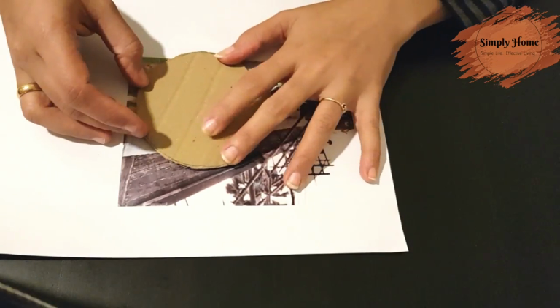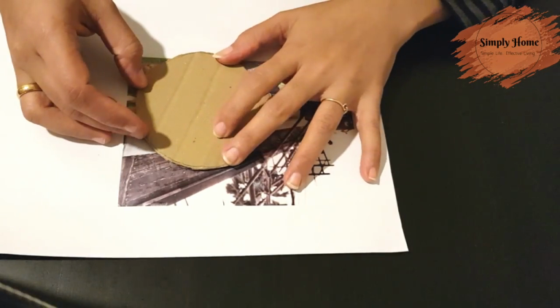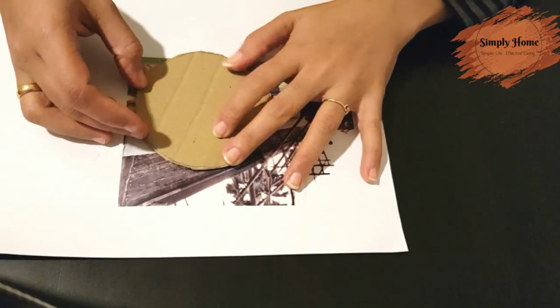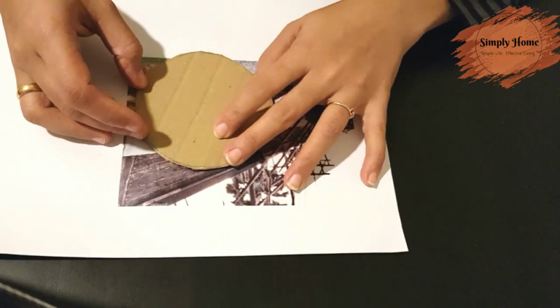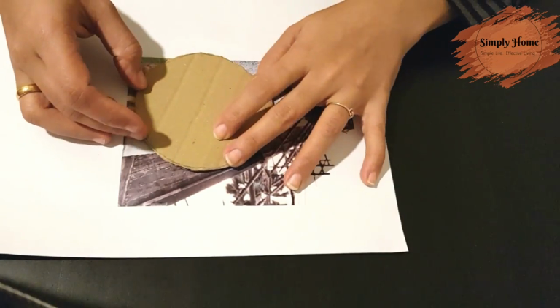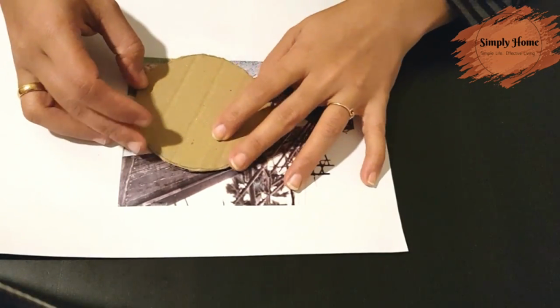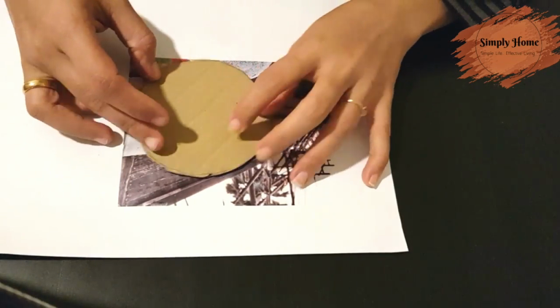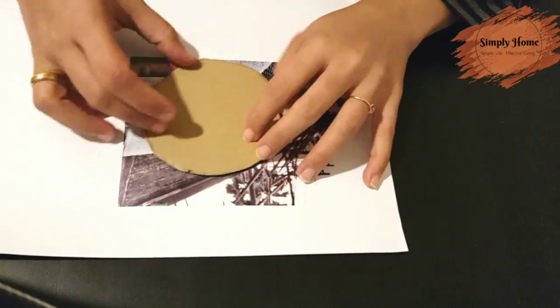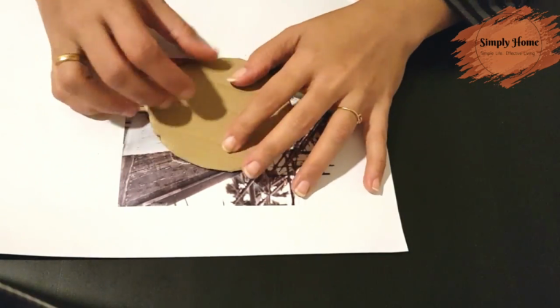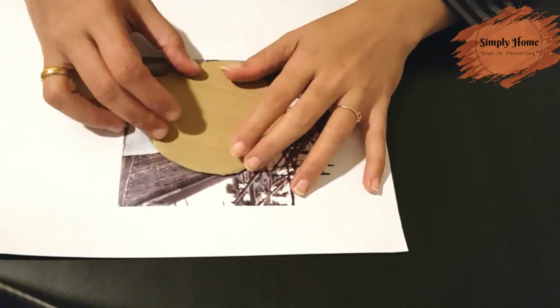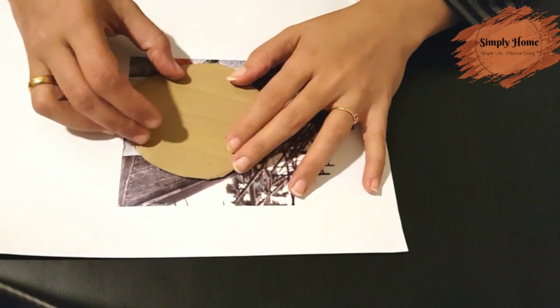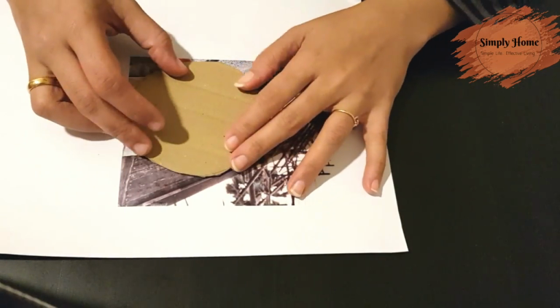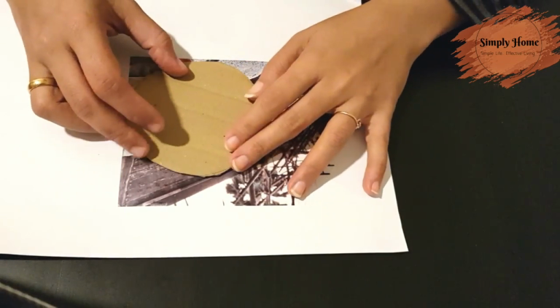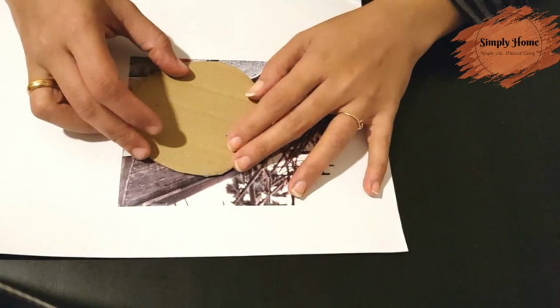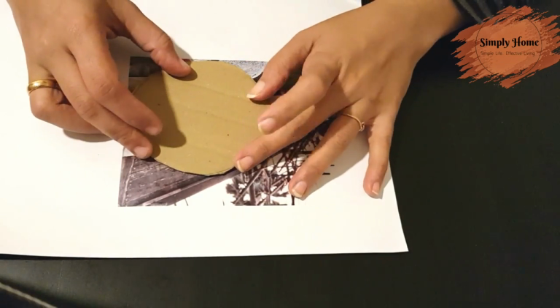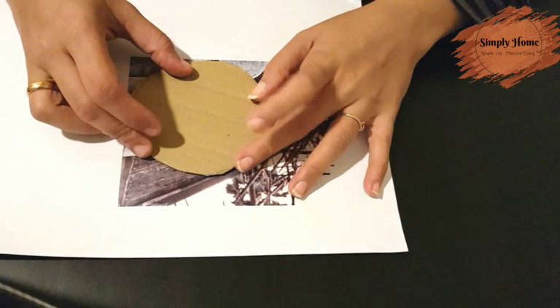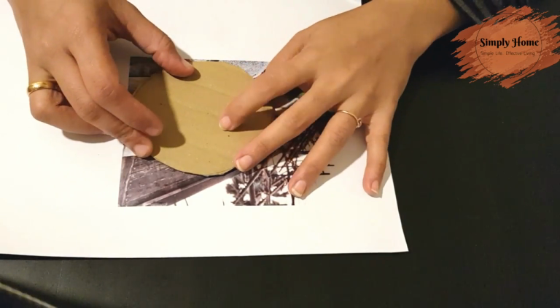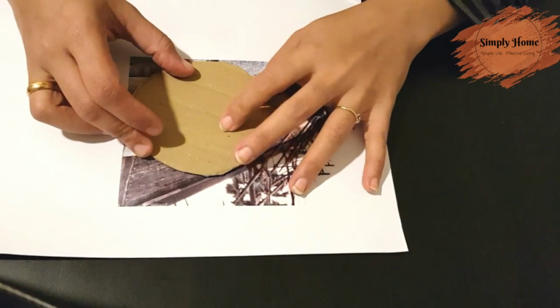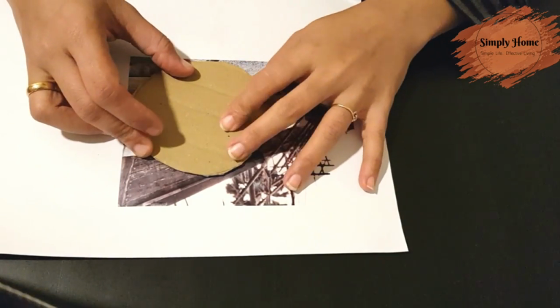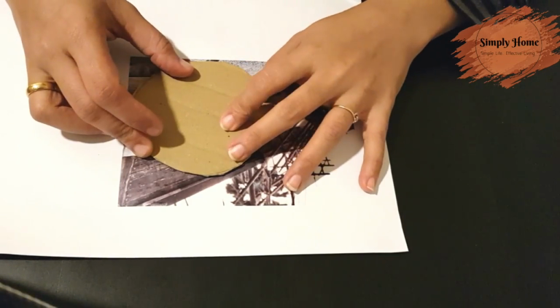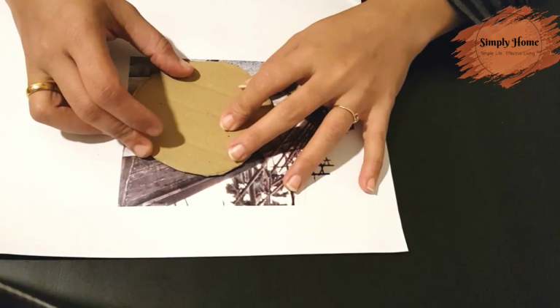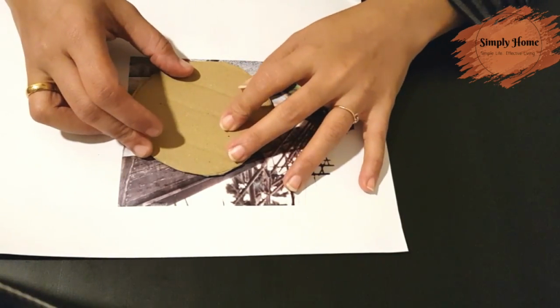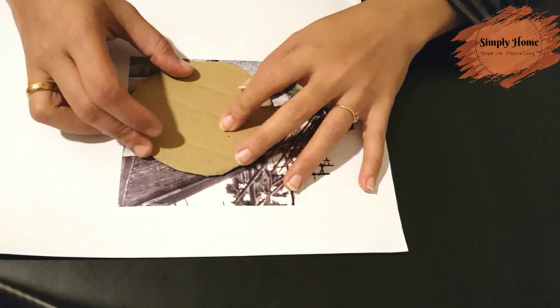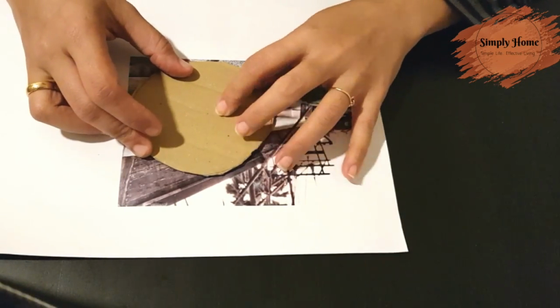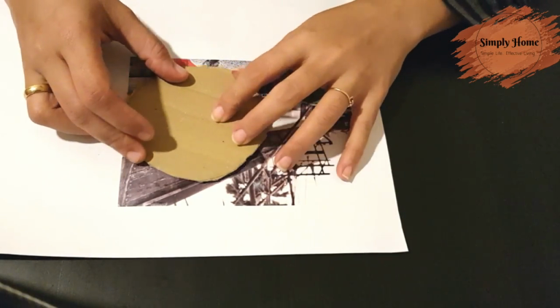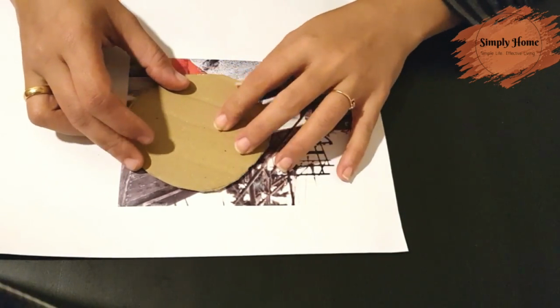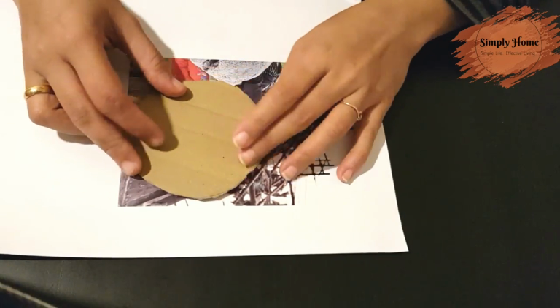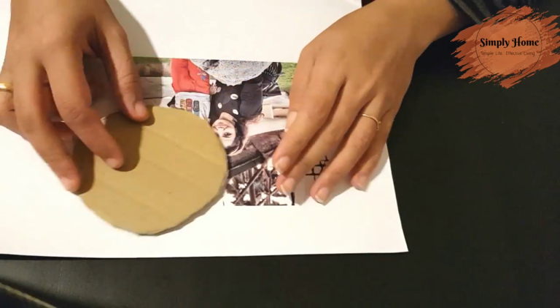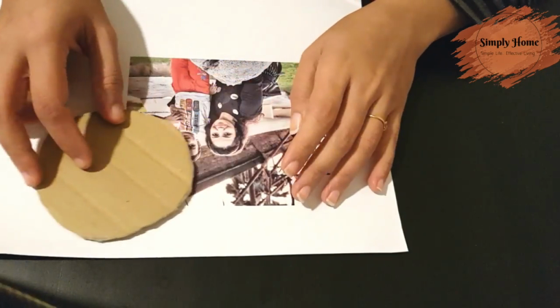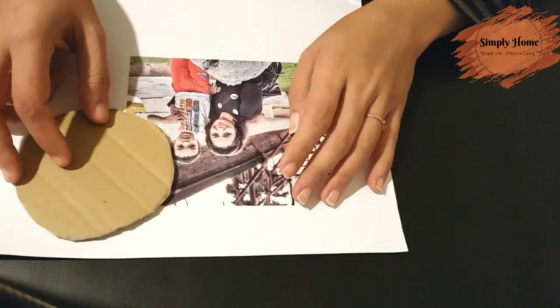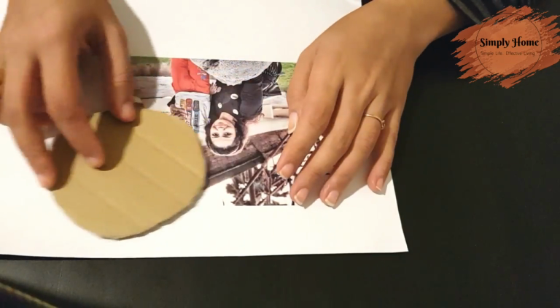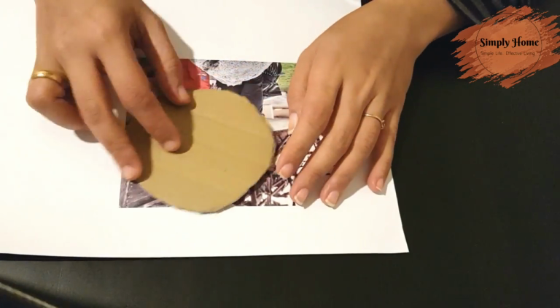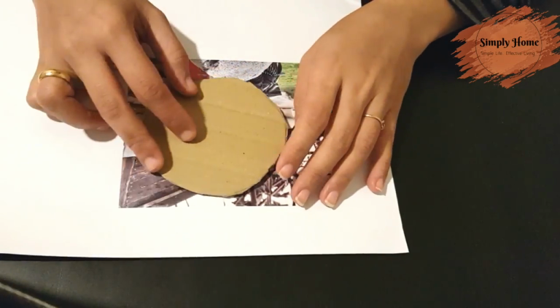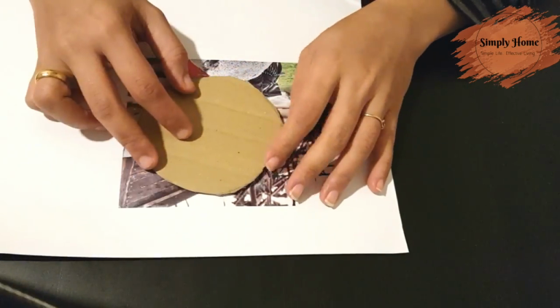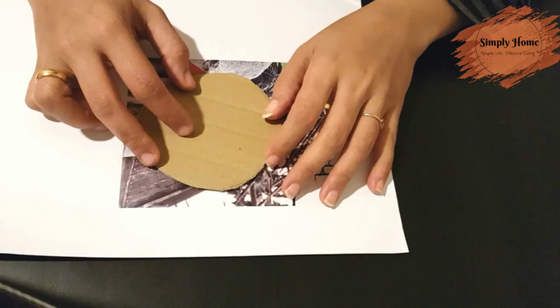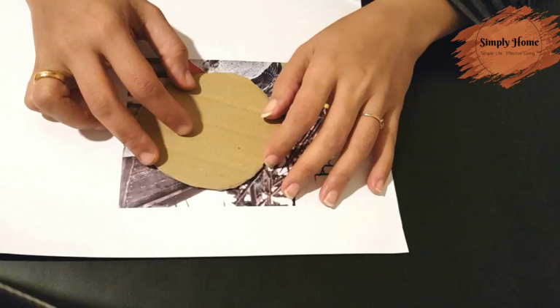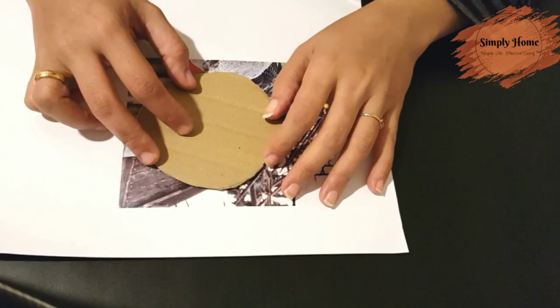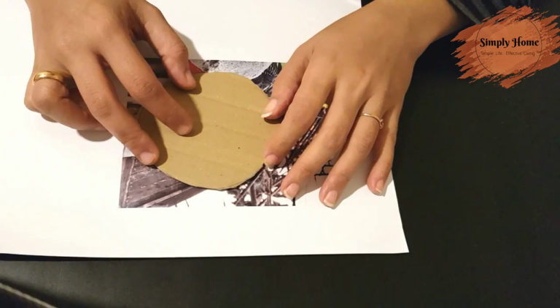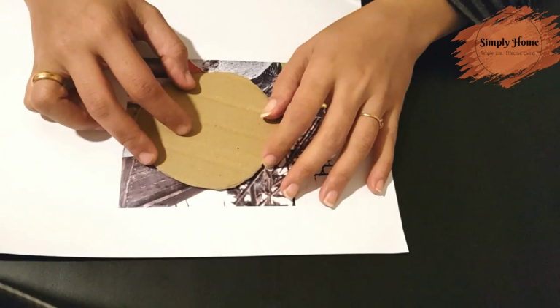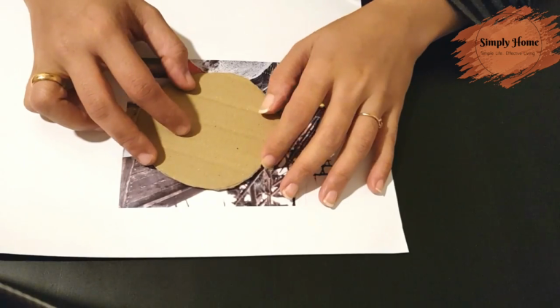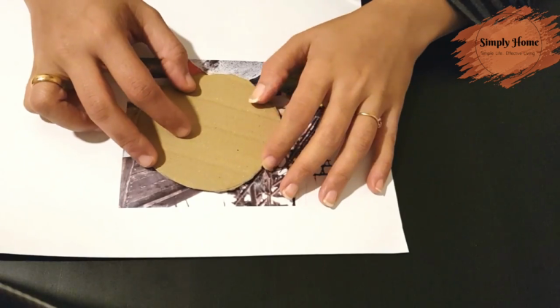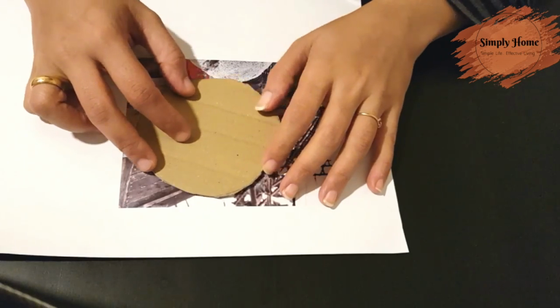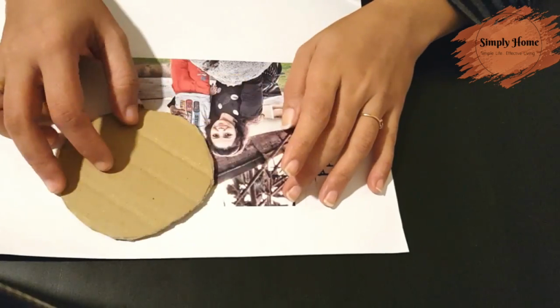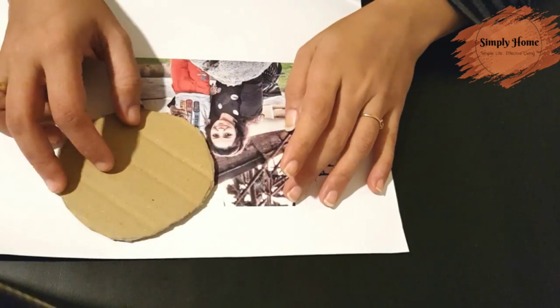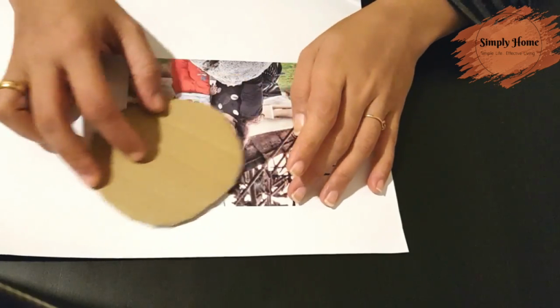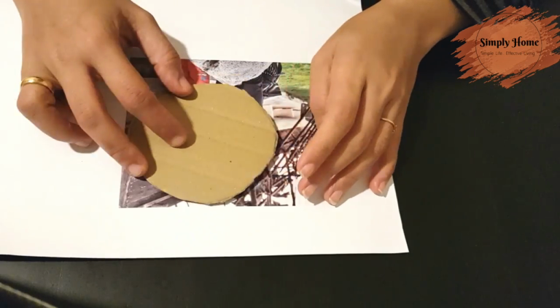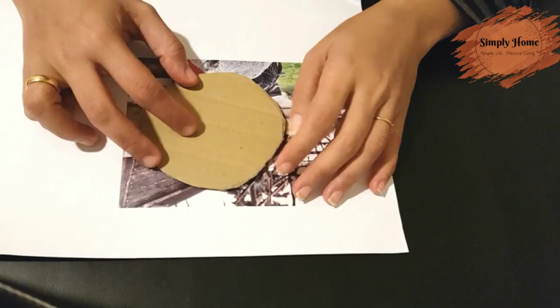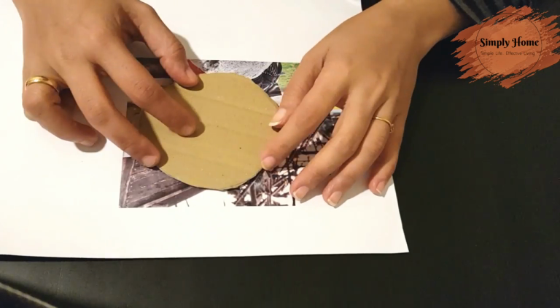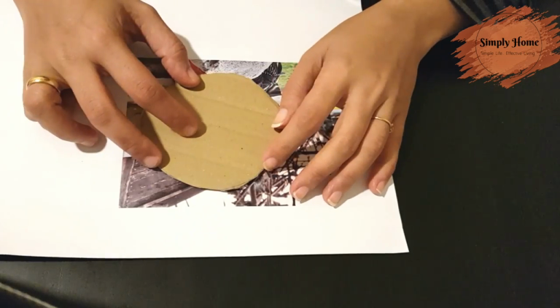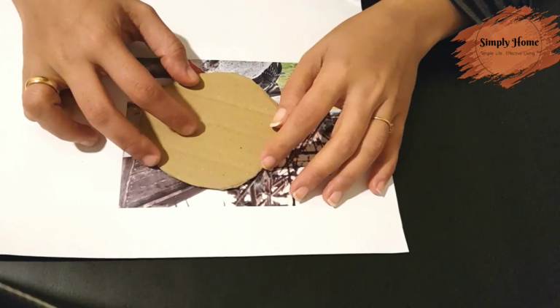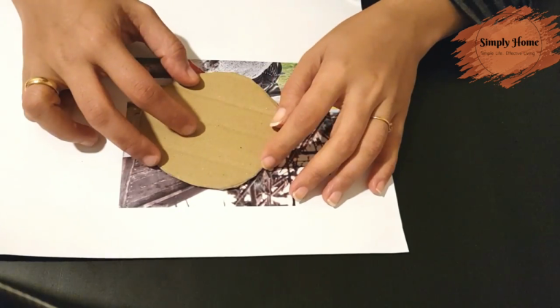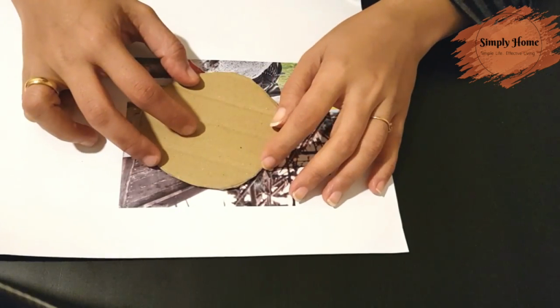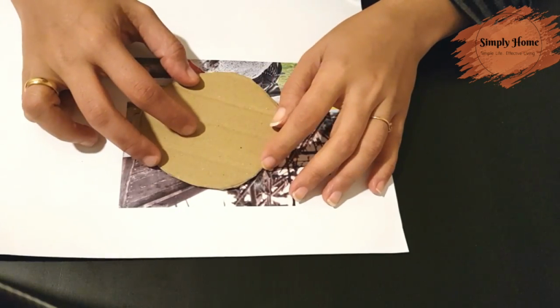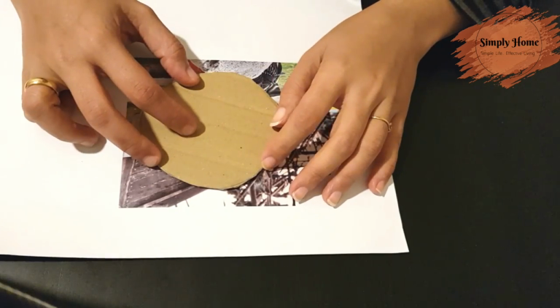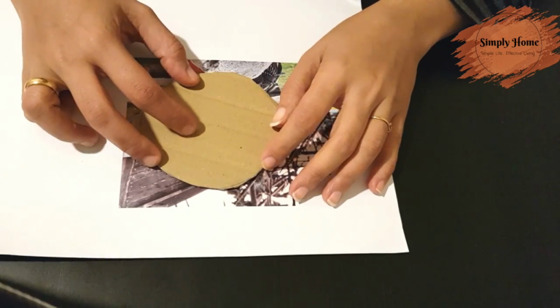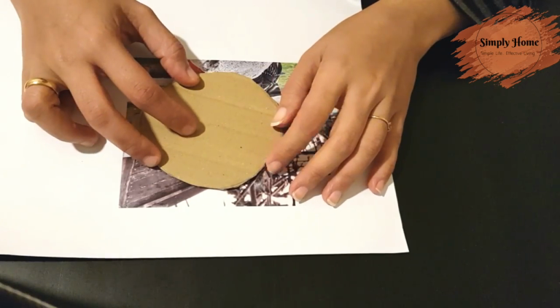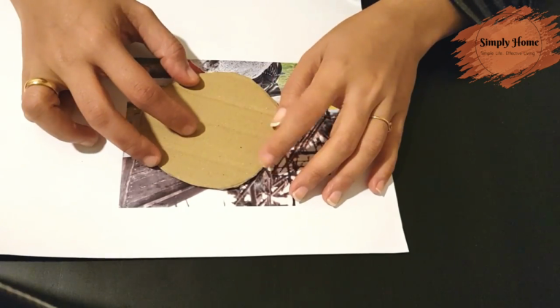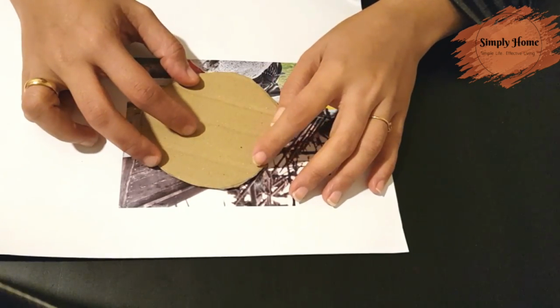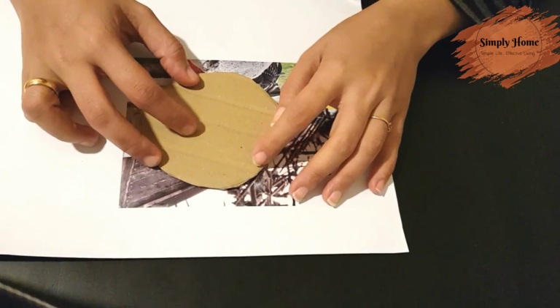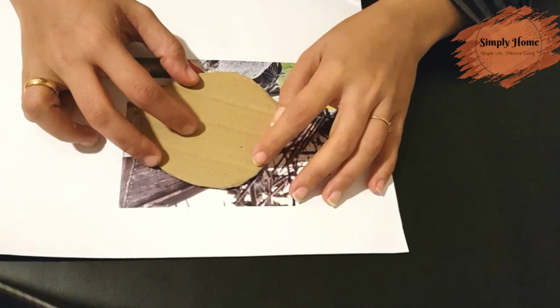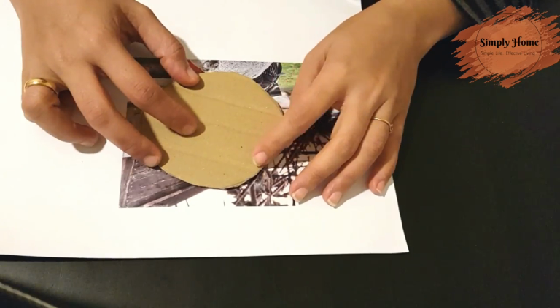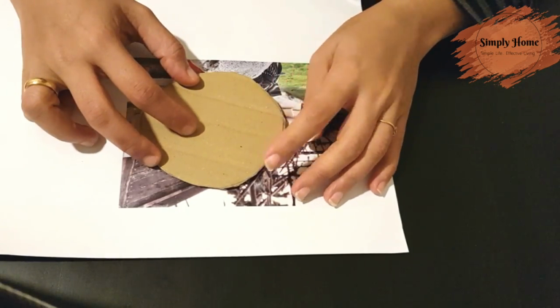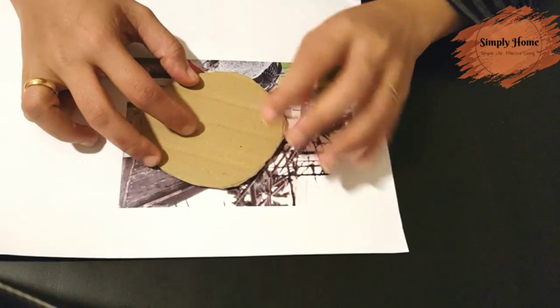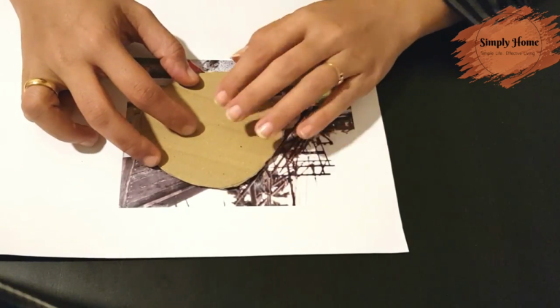We have made it rough with a pencil, we will cut it. This is a DIY photo frame.